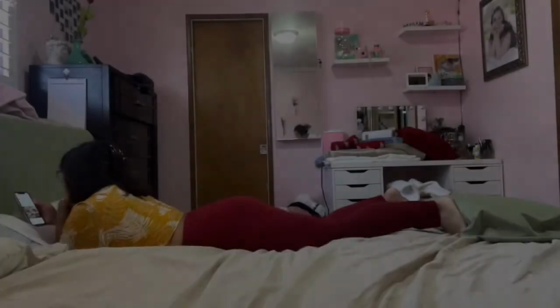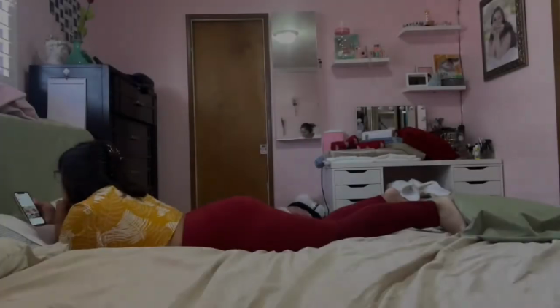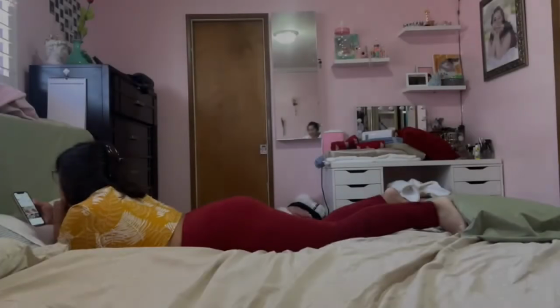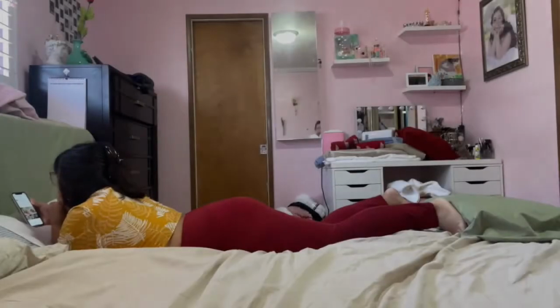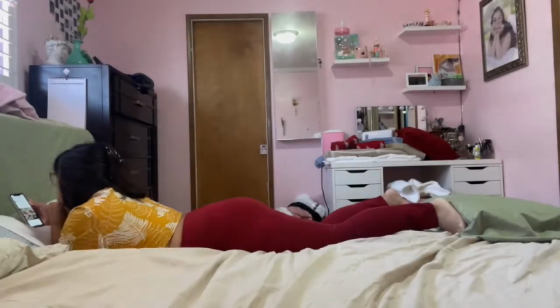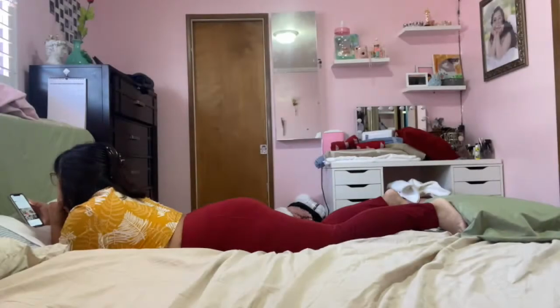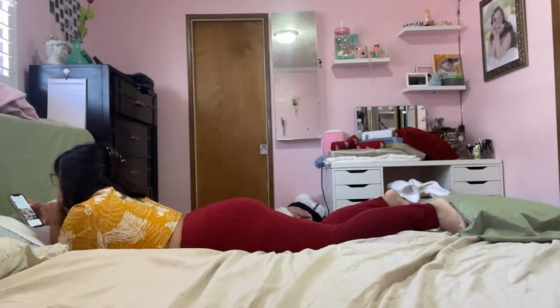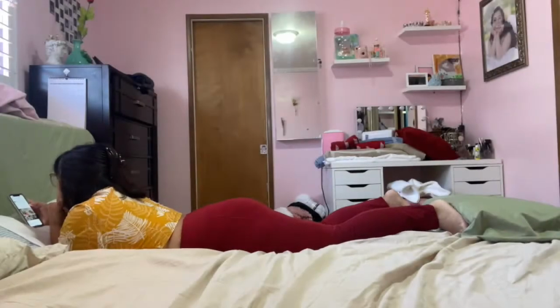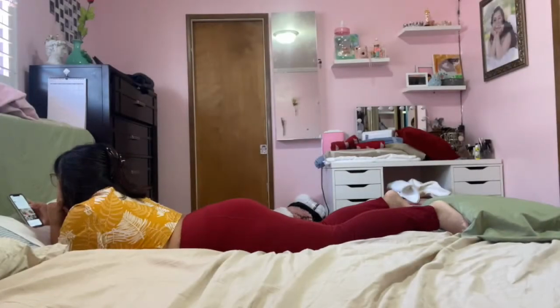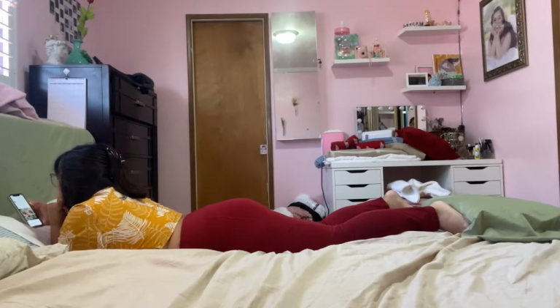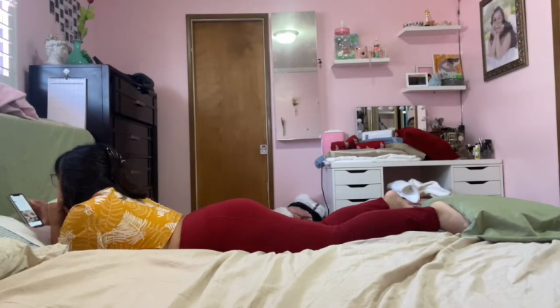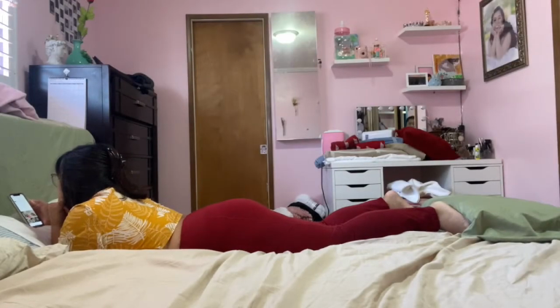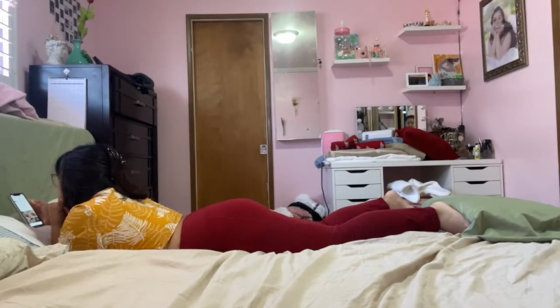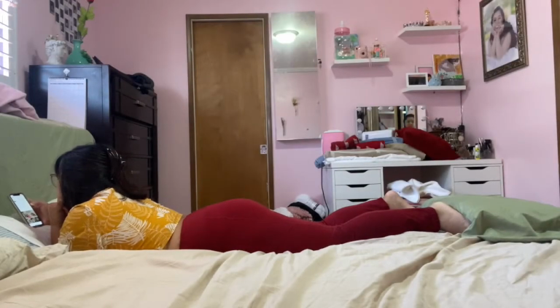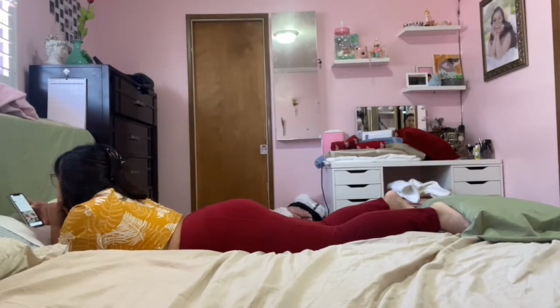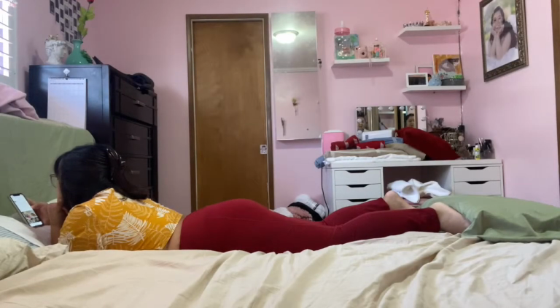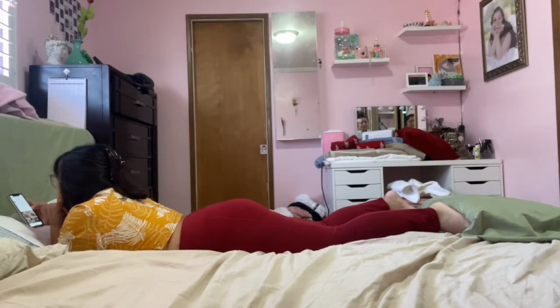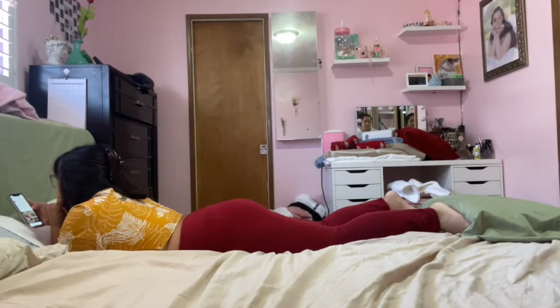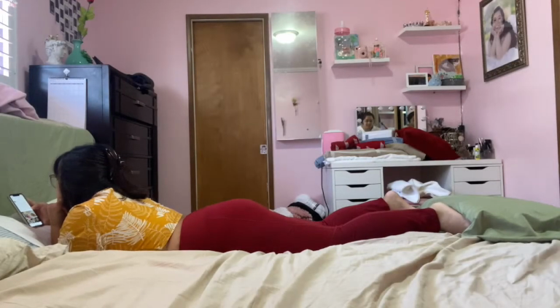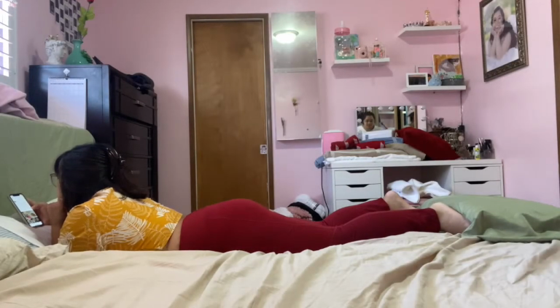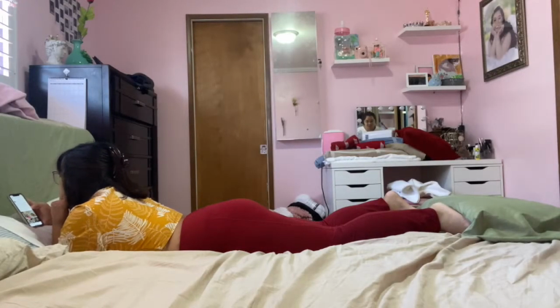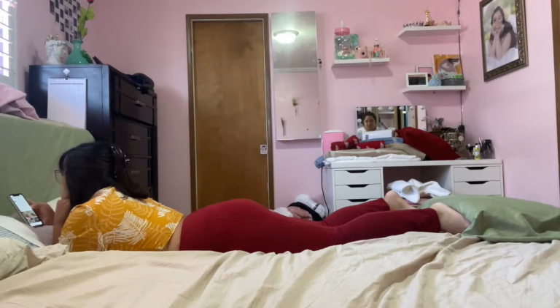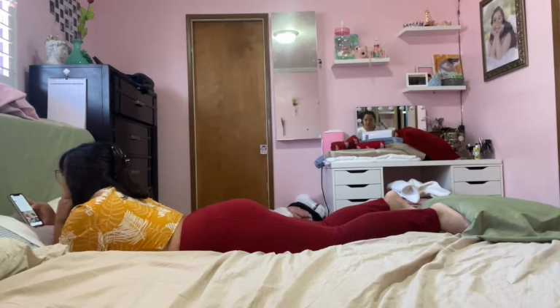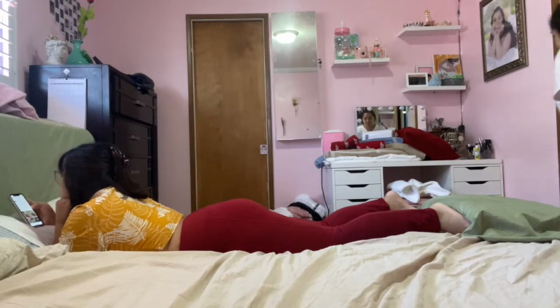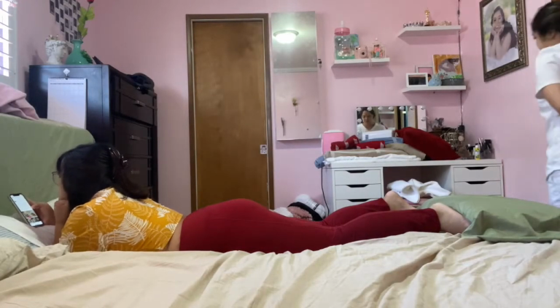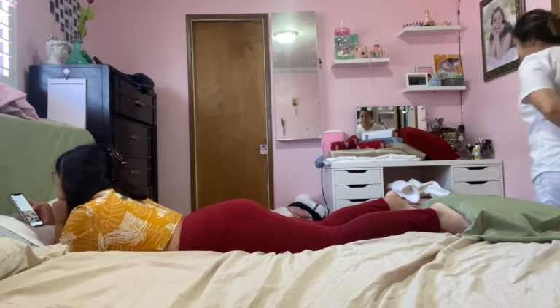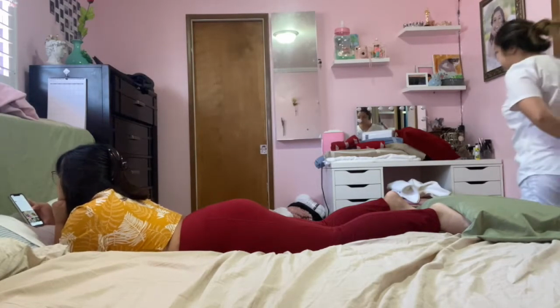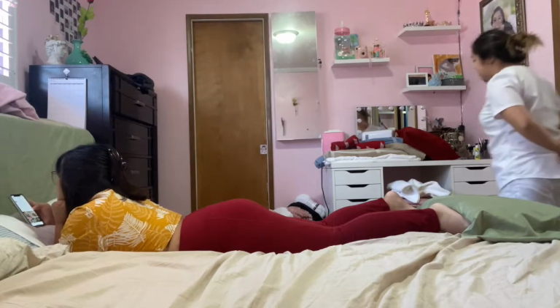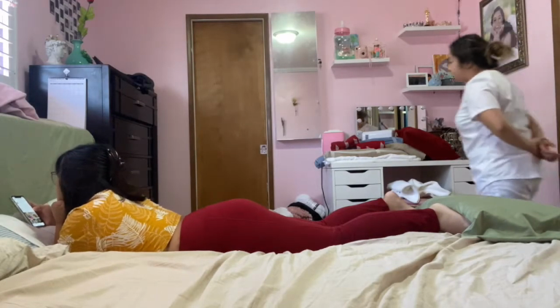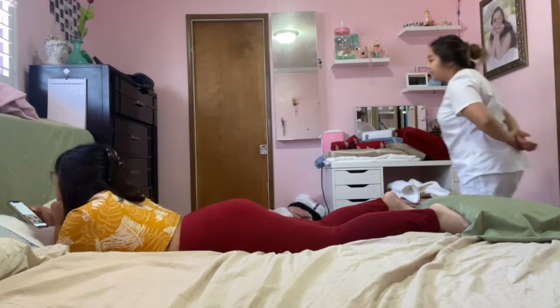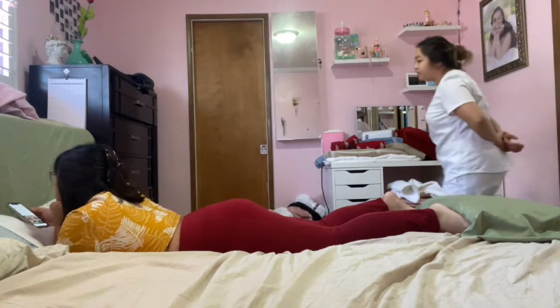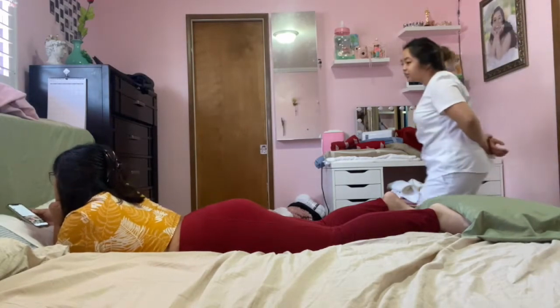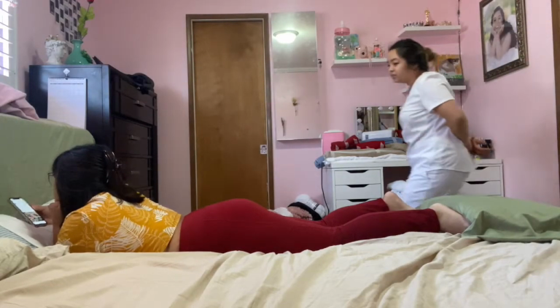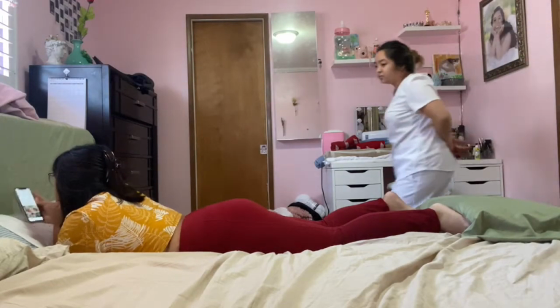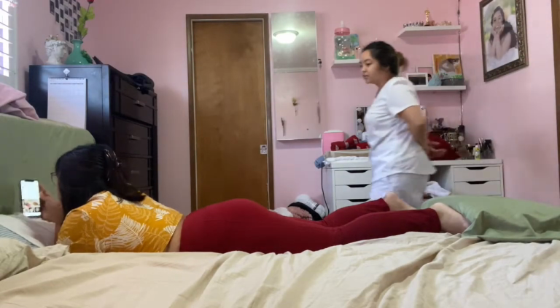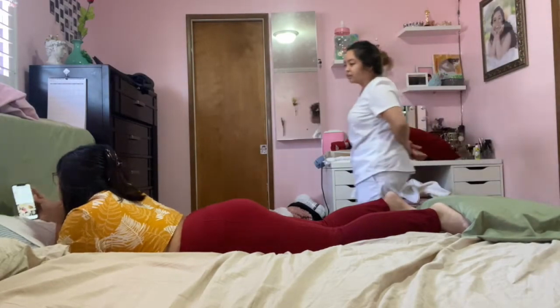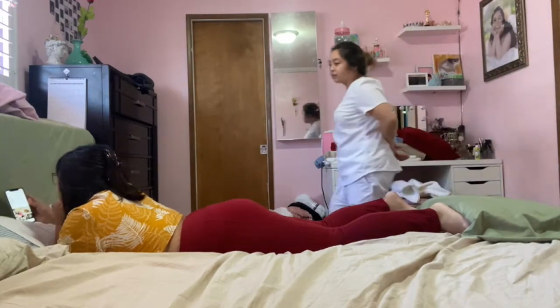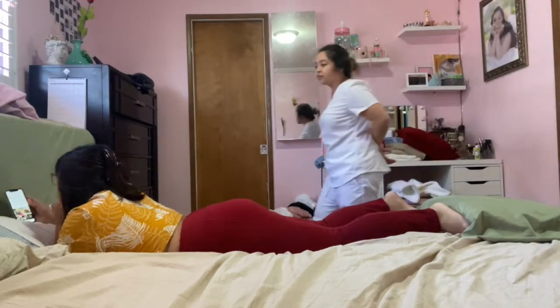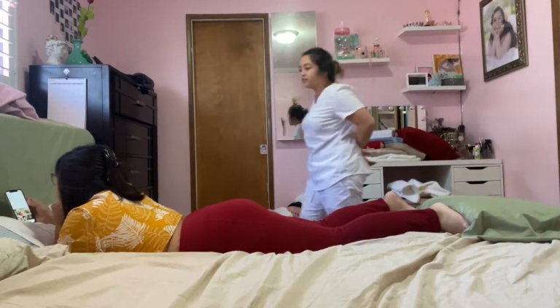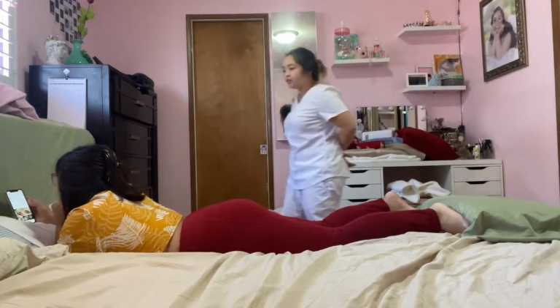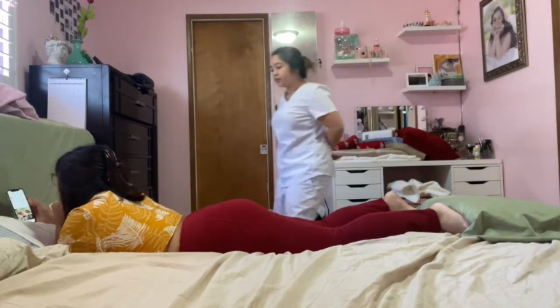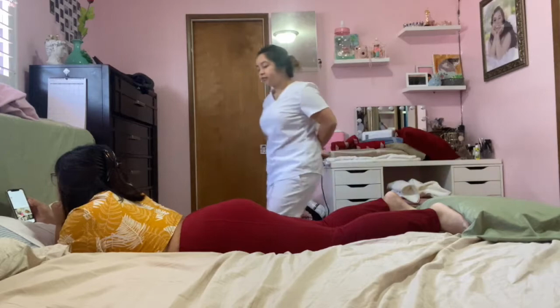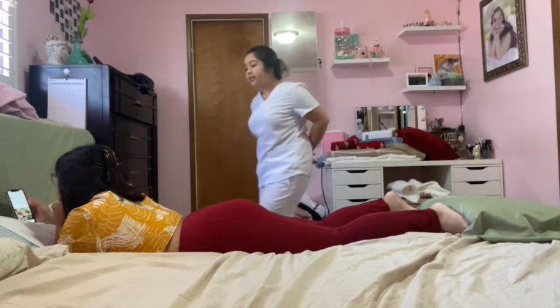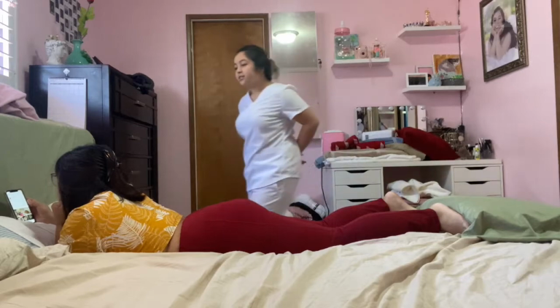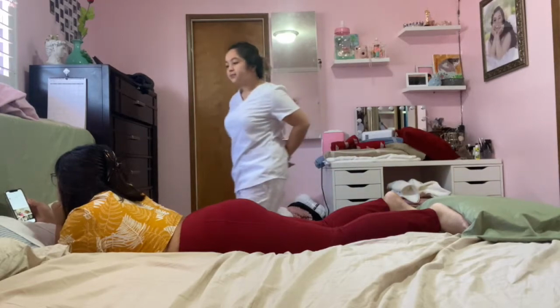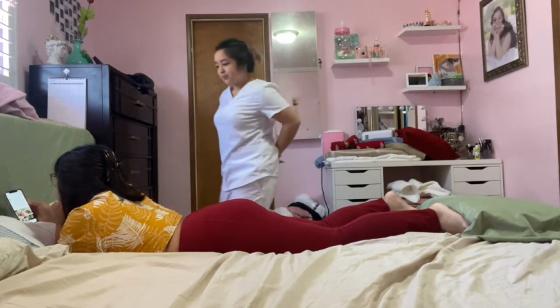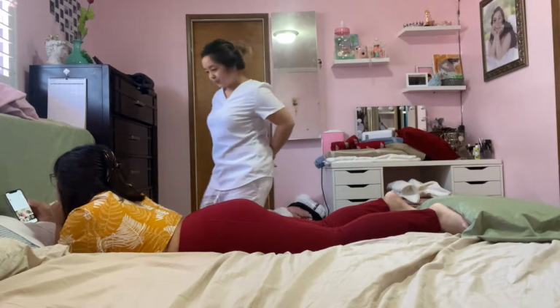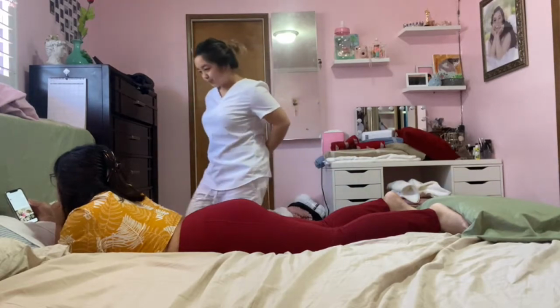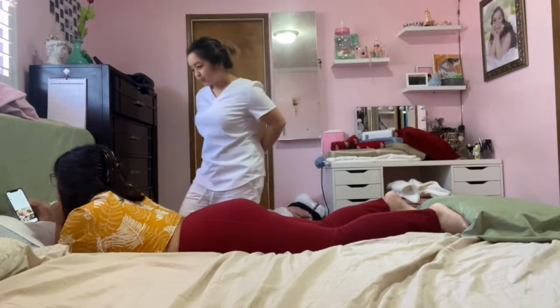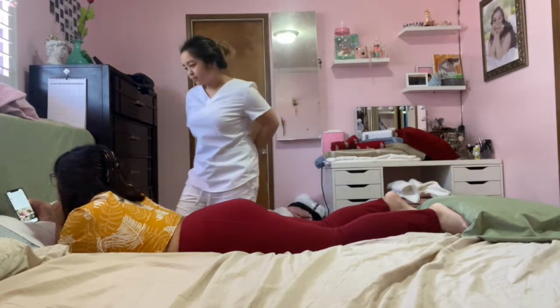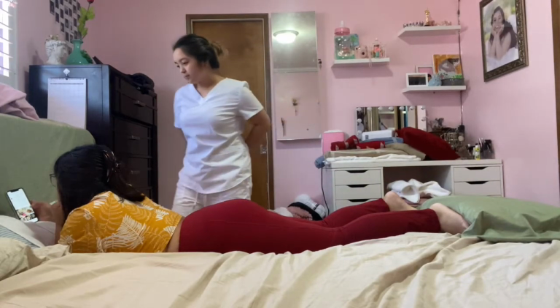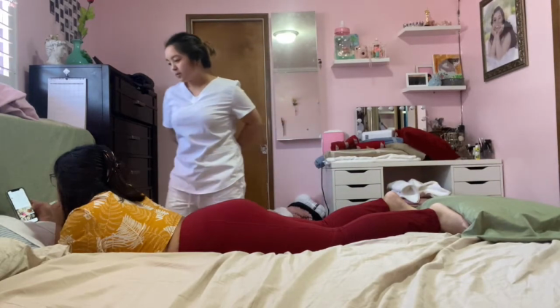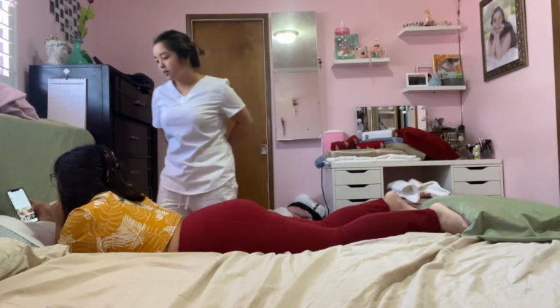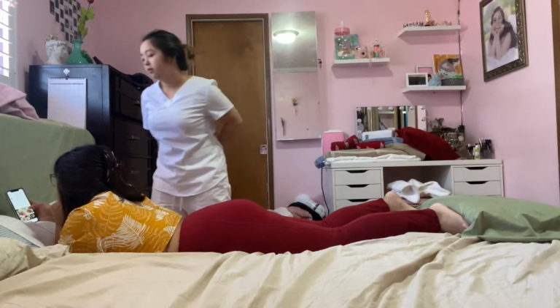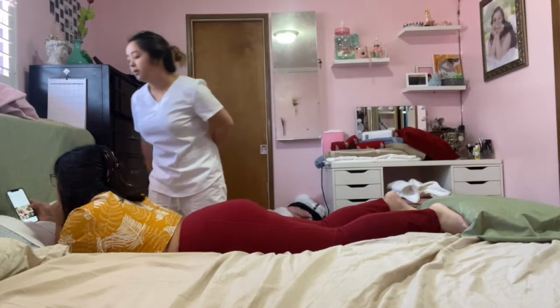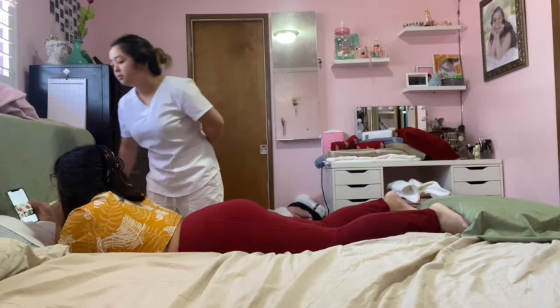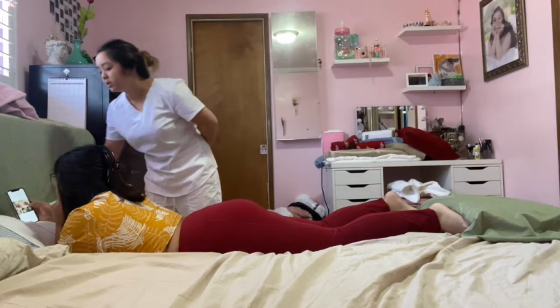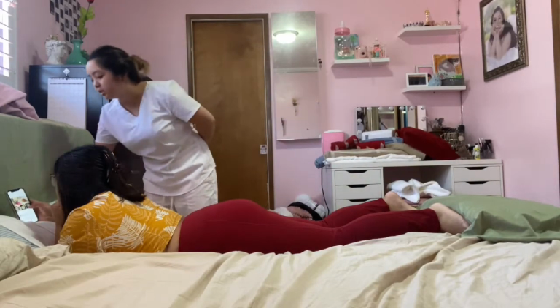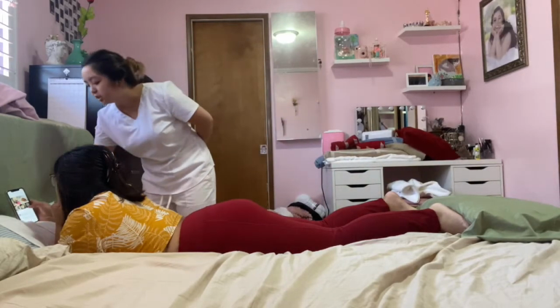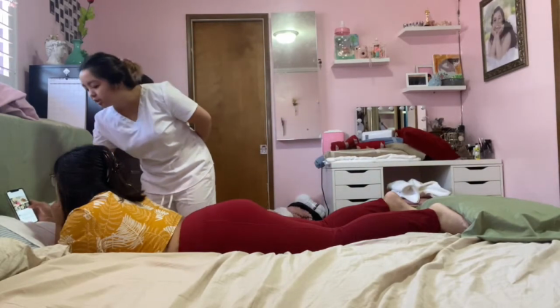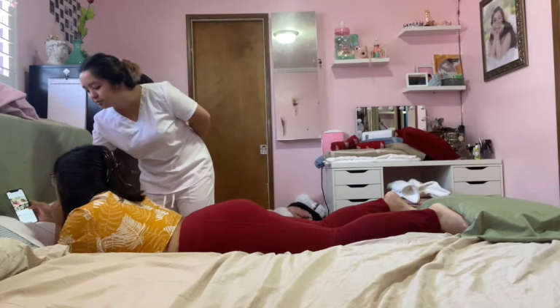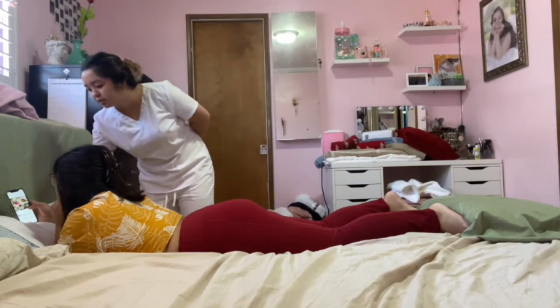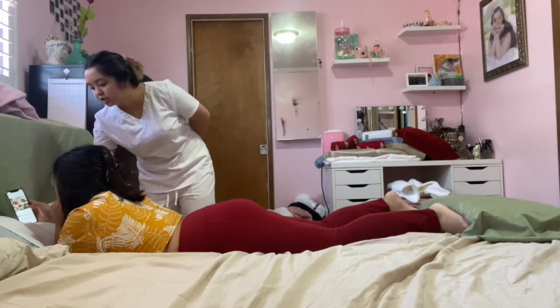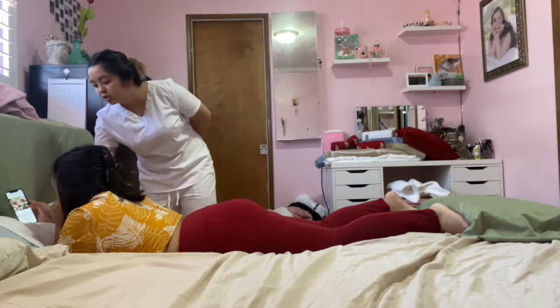Hi ma'am! My name is Erika Guevara. I'm going to be your student nurse today. Your name is Erika Guevara, correct? Okay, I'm just going to check to make sure.